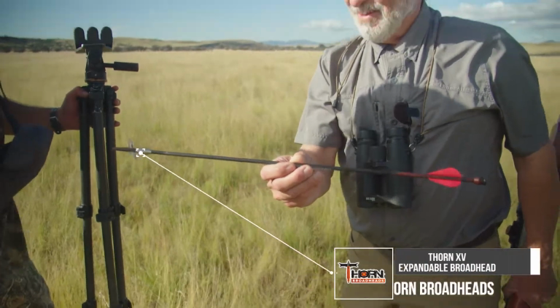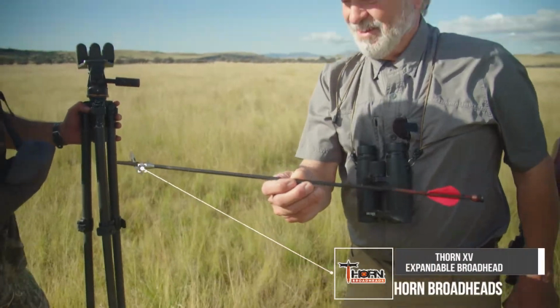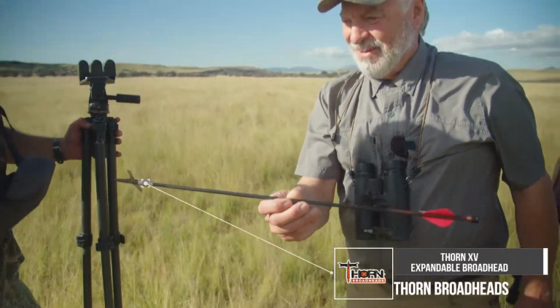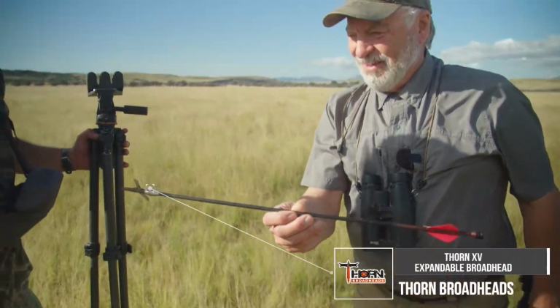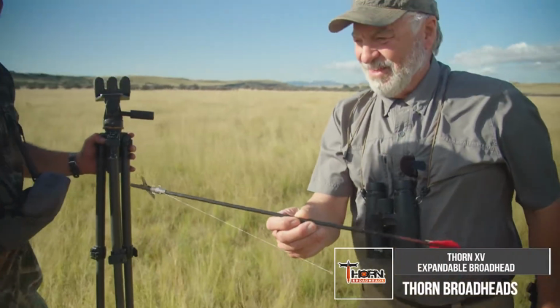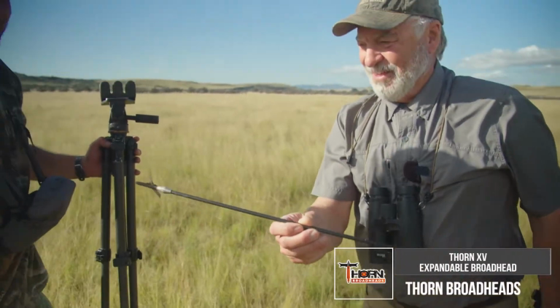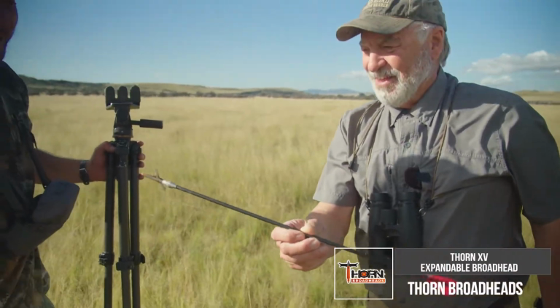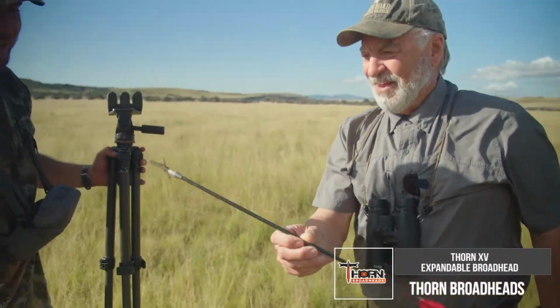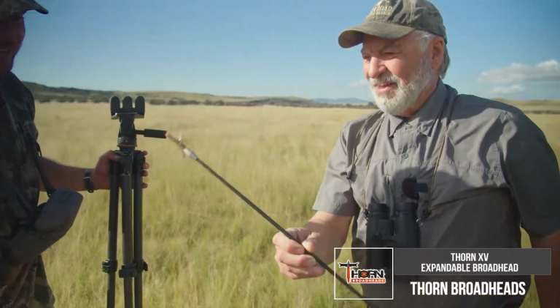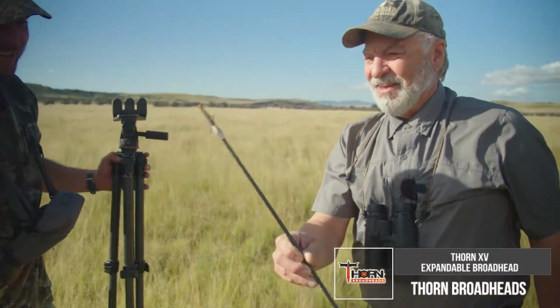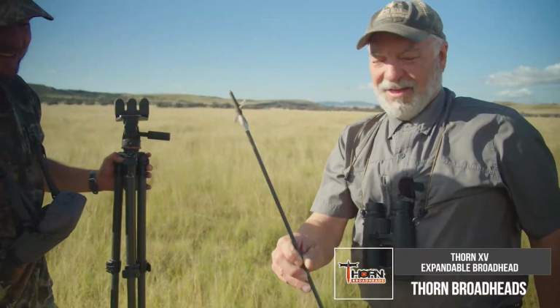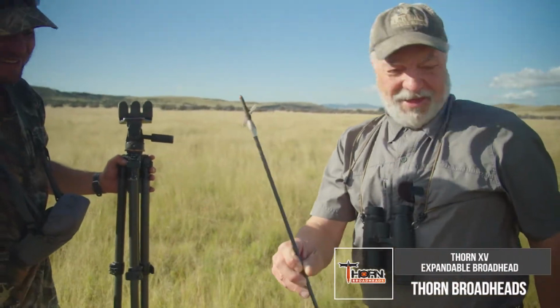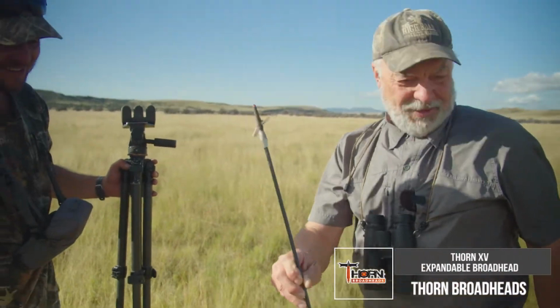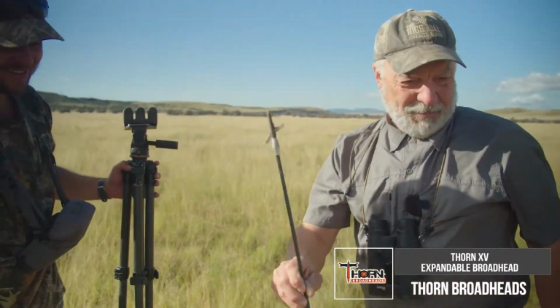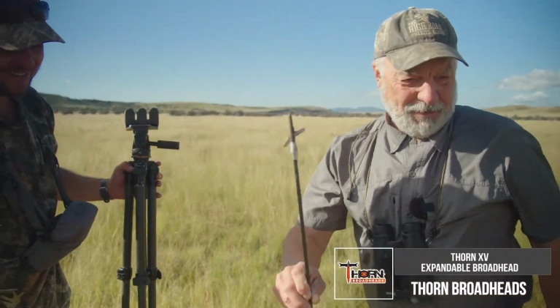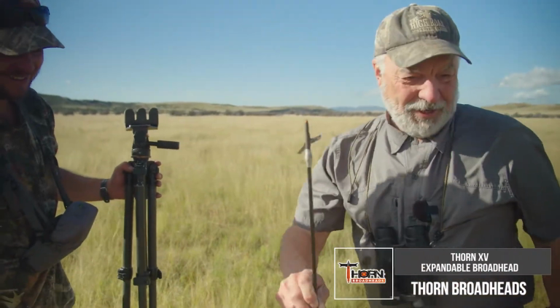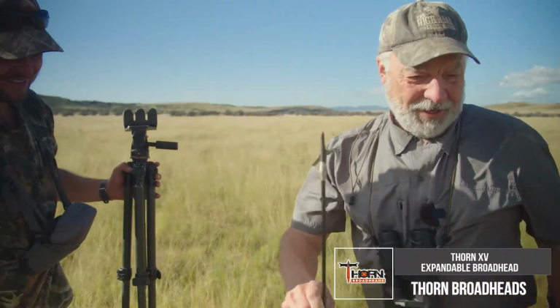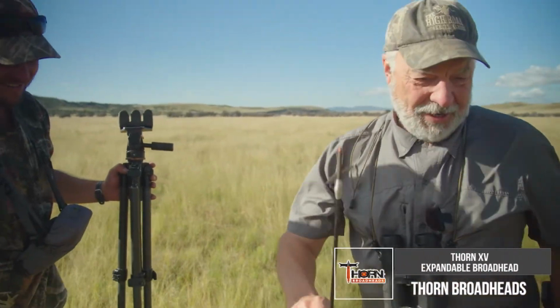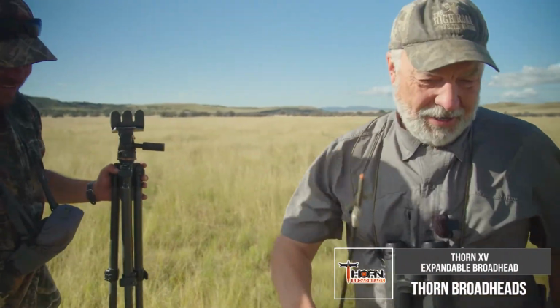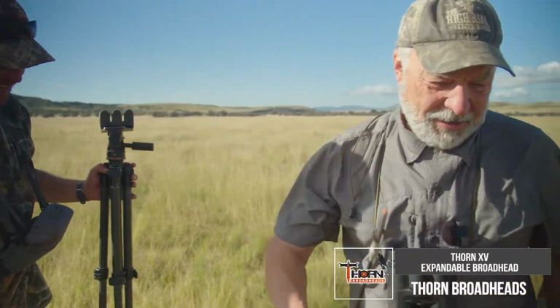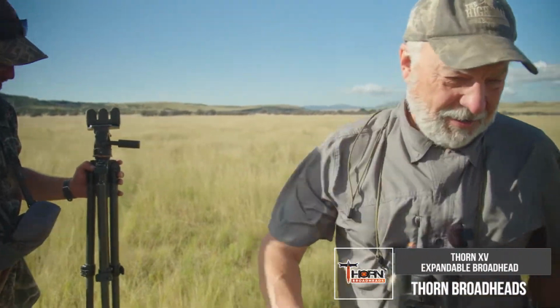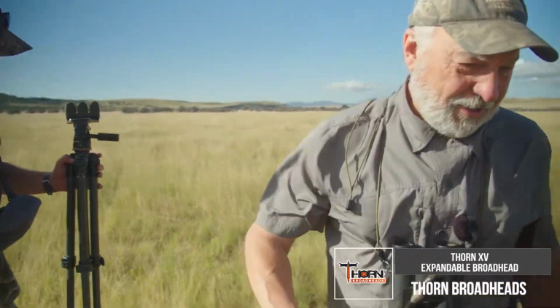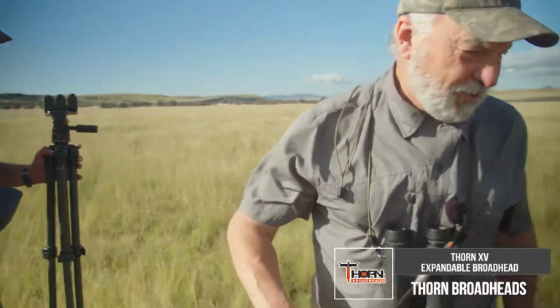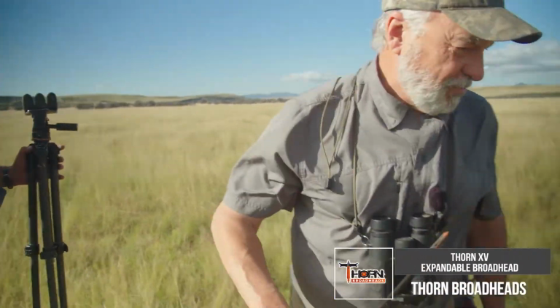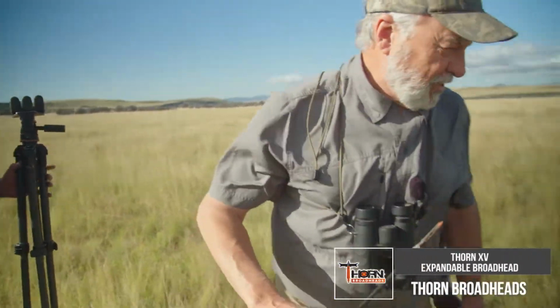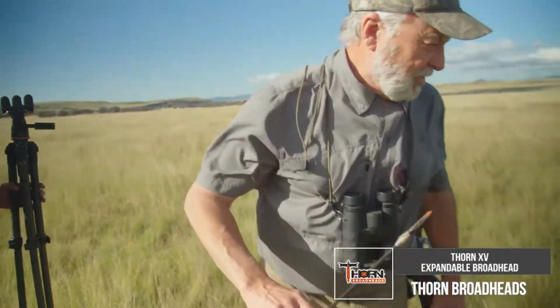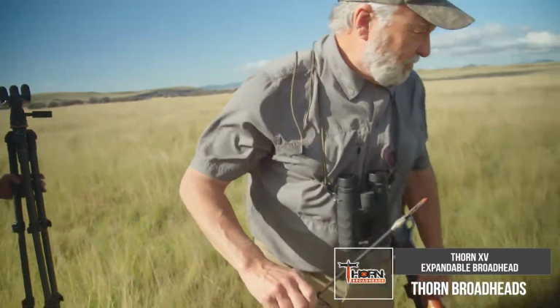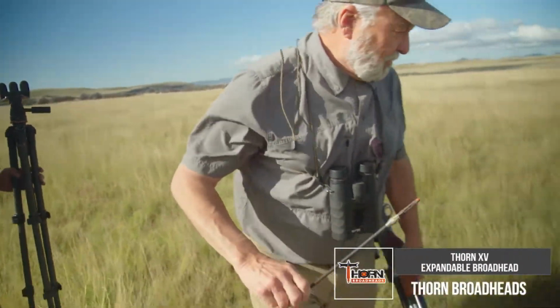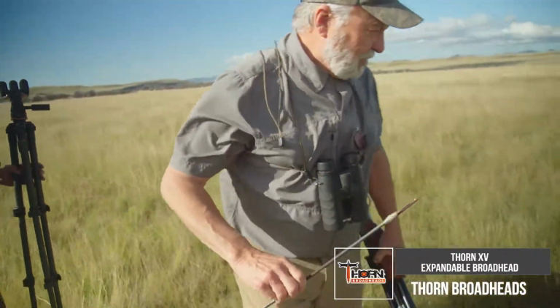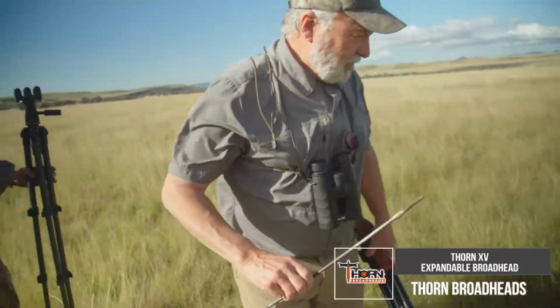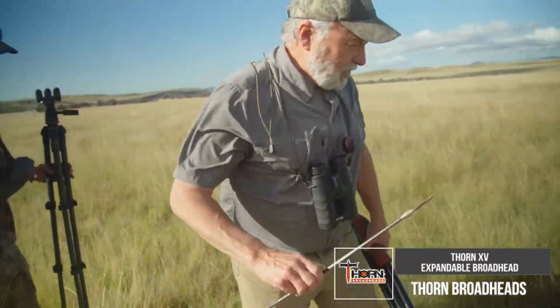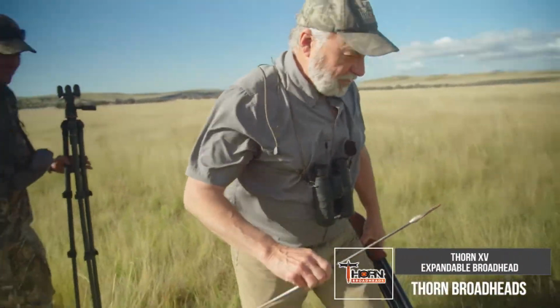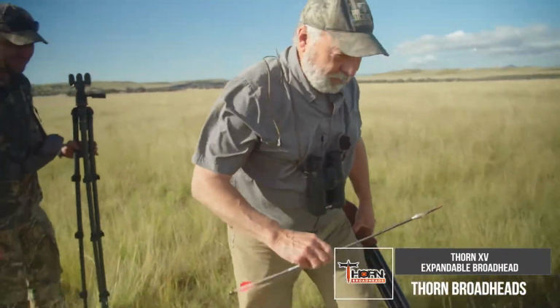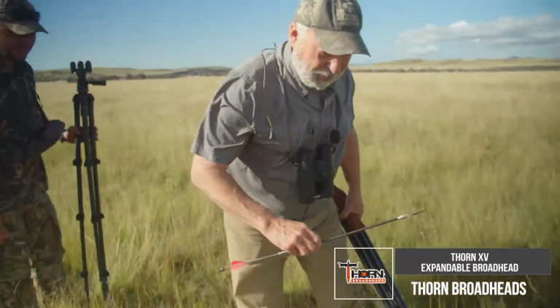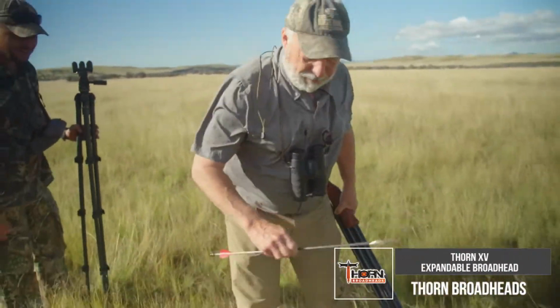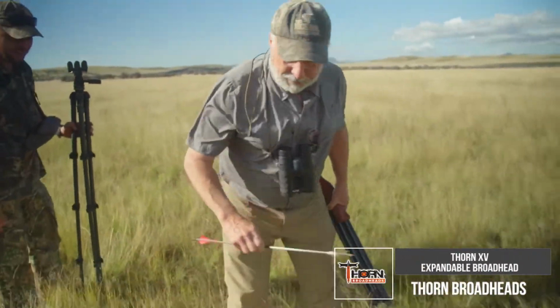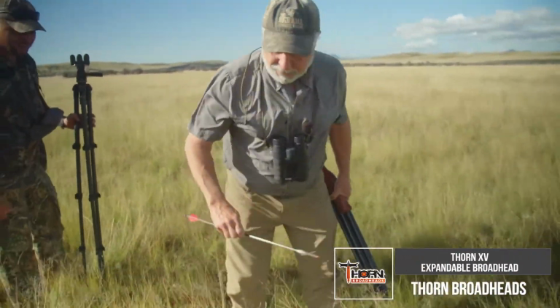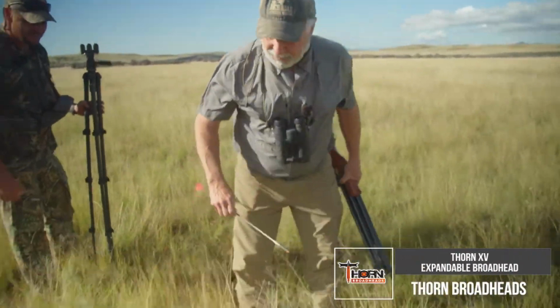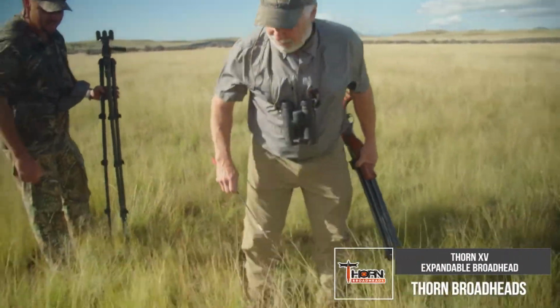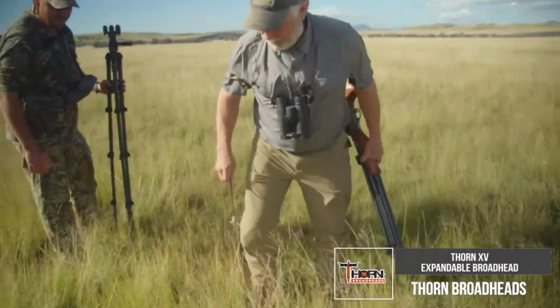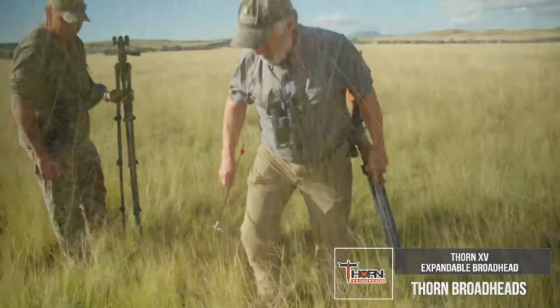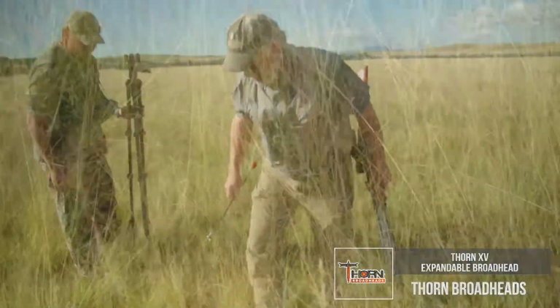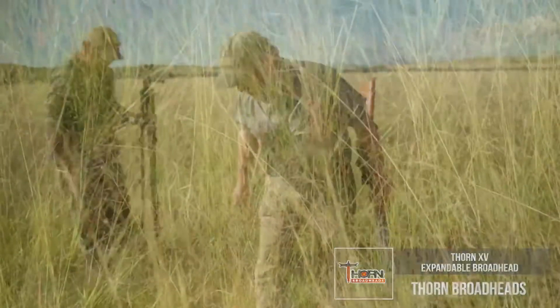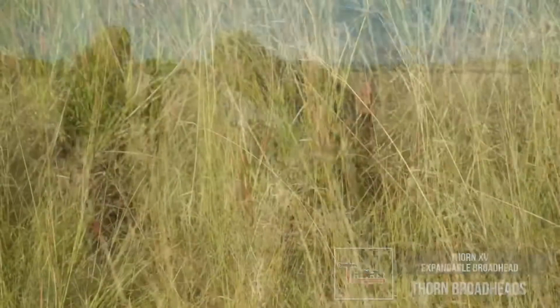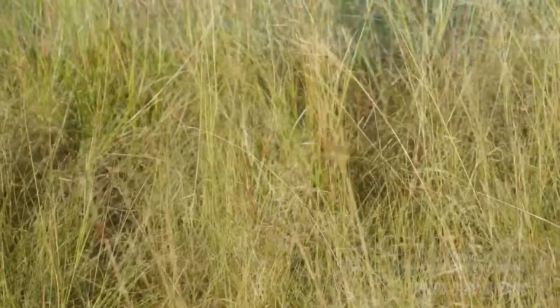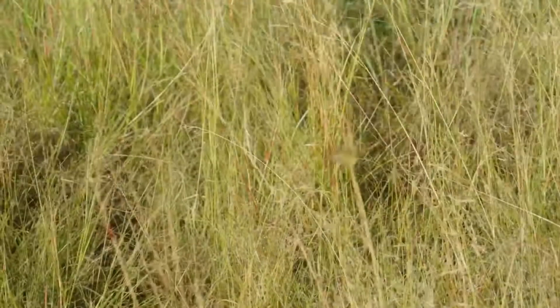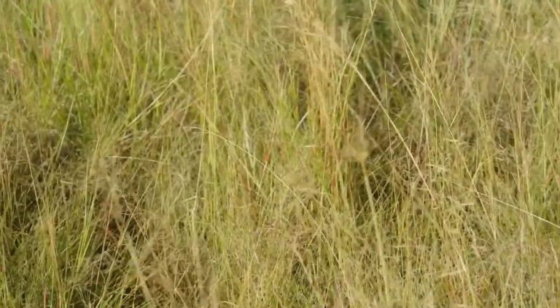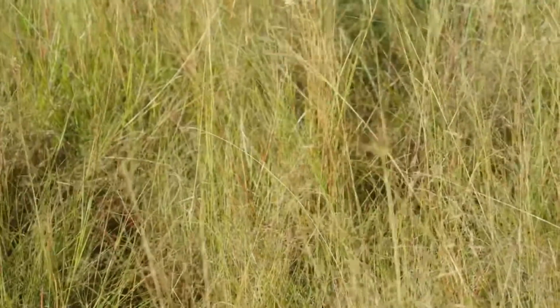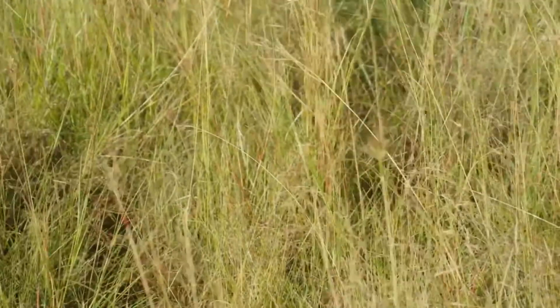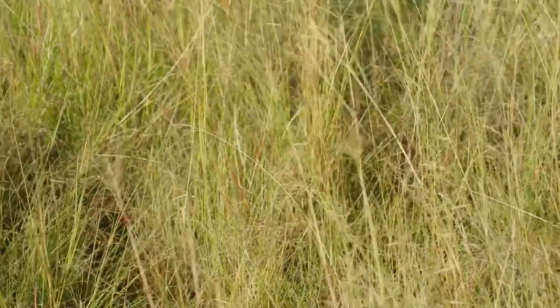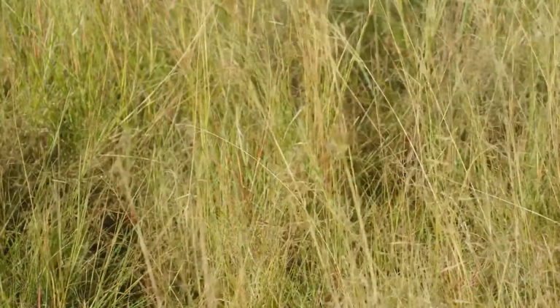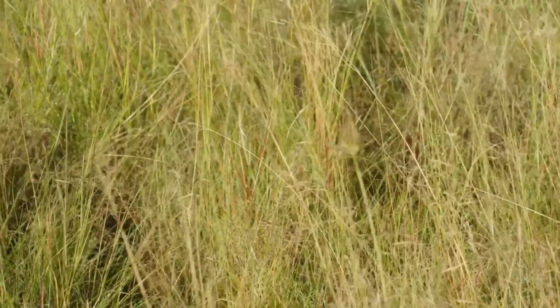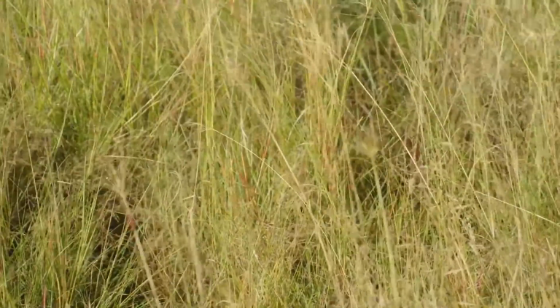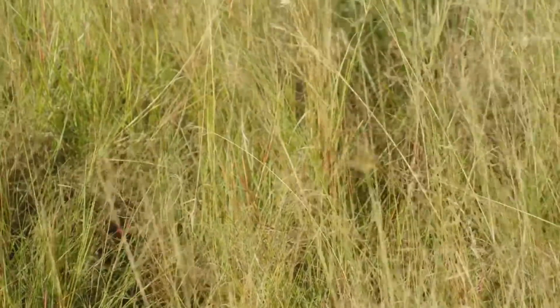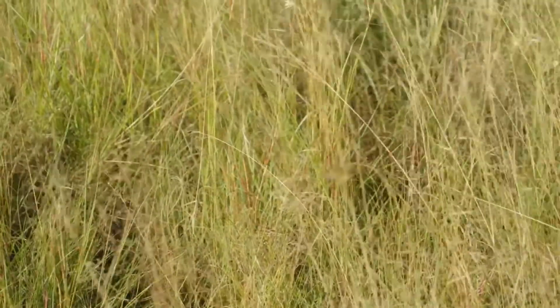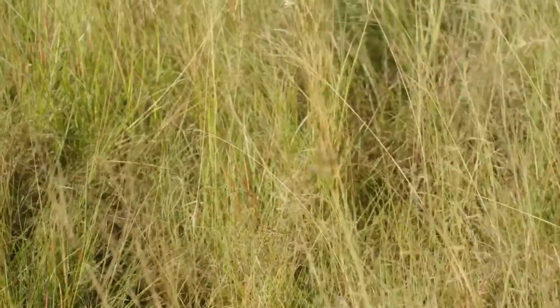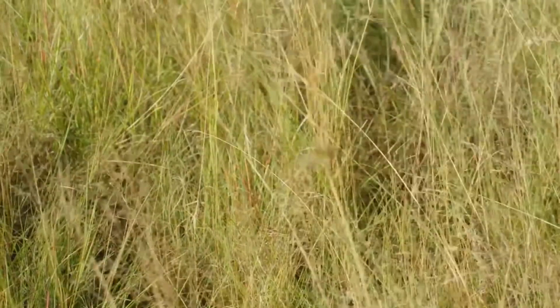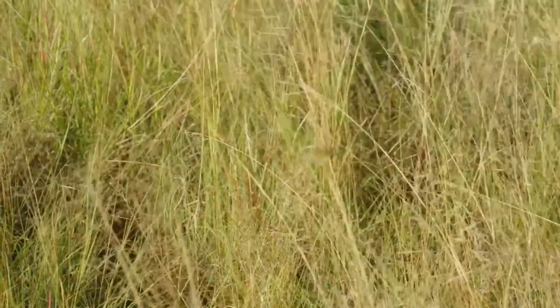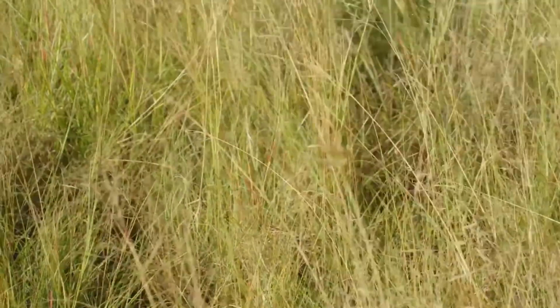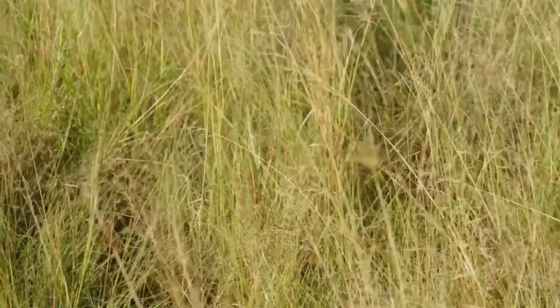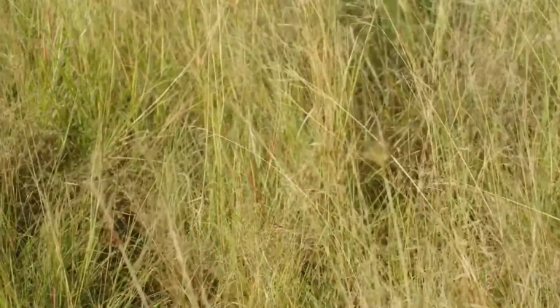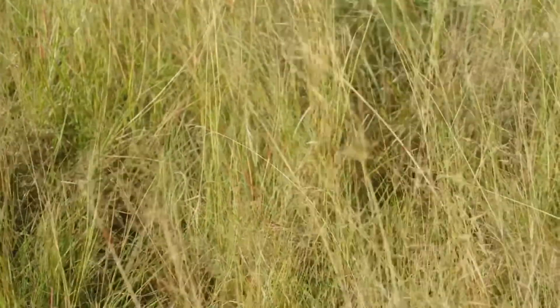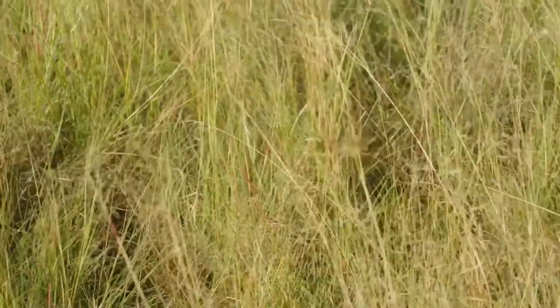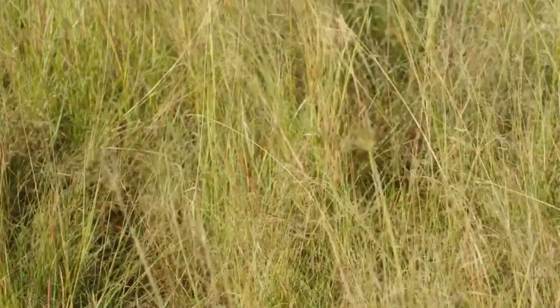Covered in blood. In the blood. Look at this. The blood one. Here we go. Oh yeah, yeah, yeah.